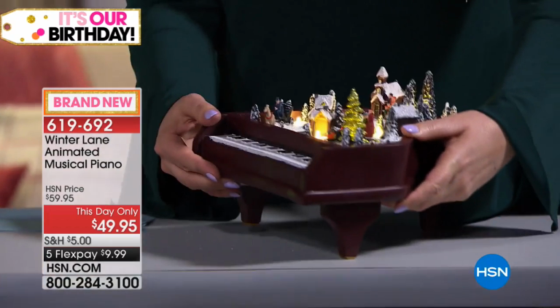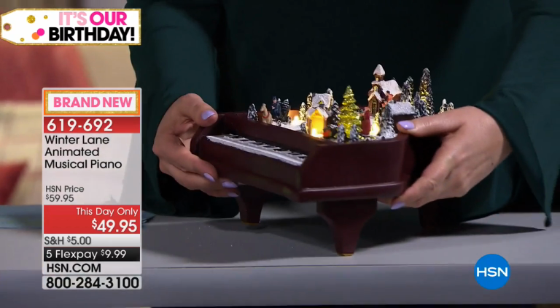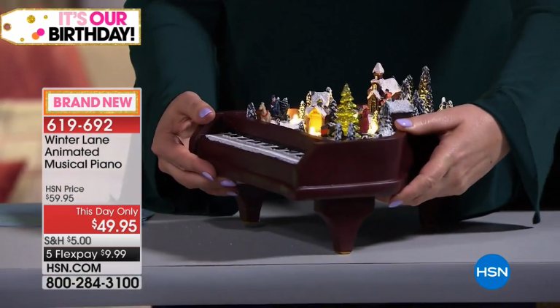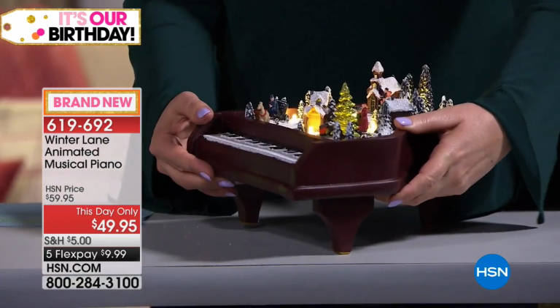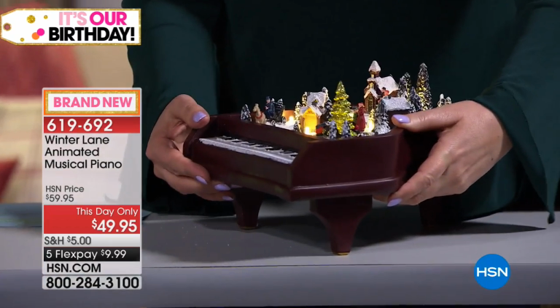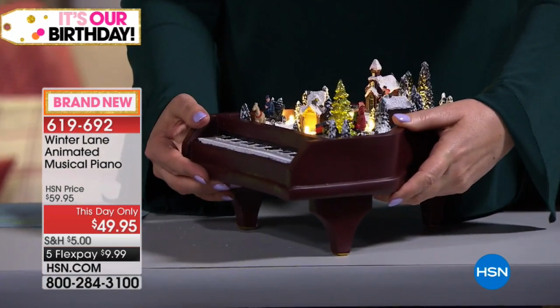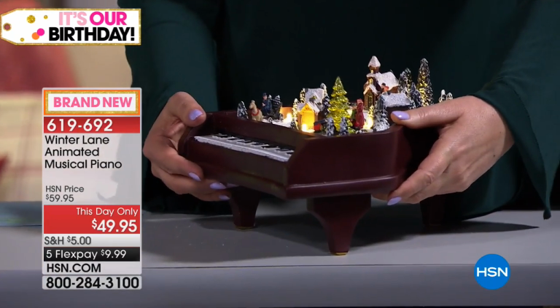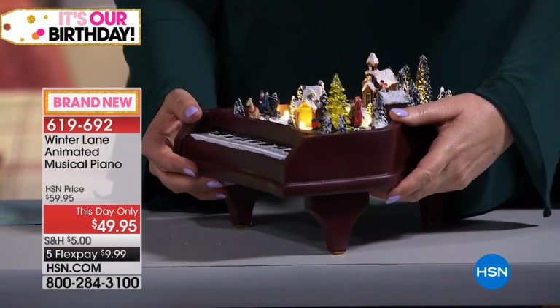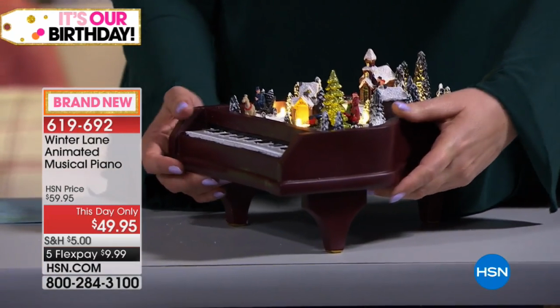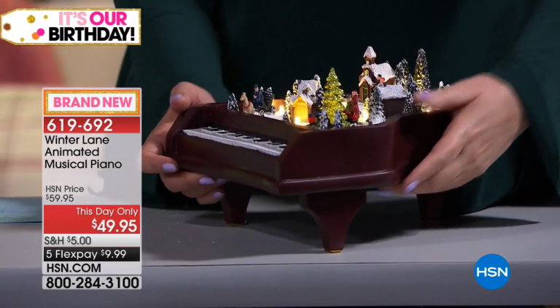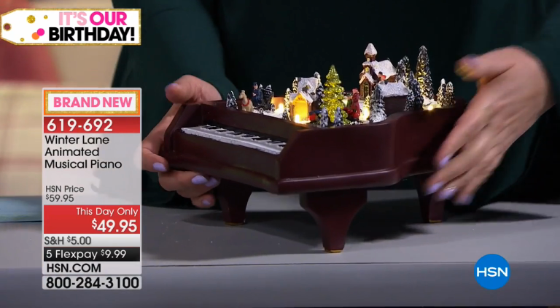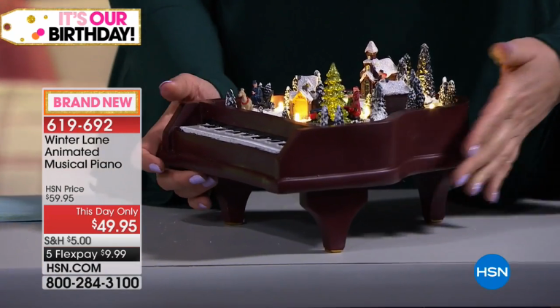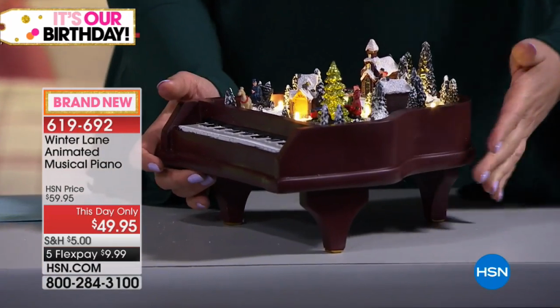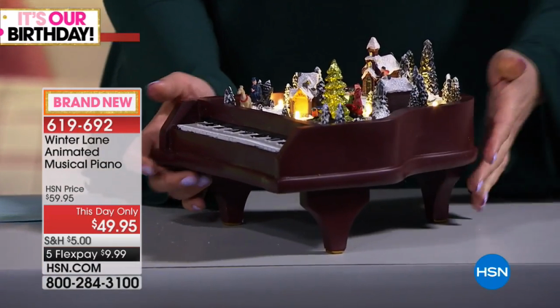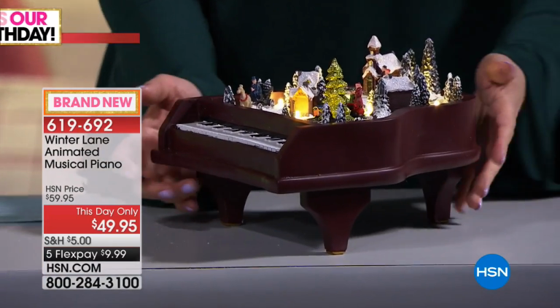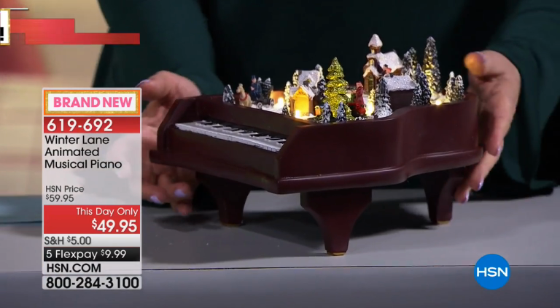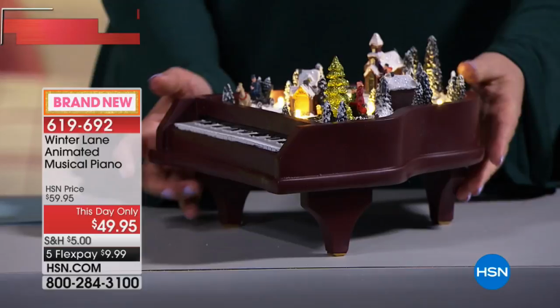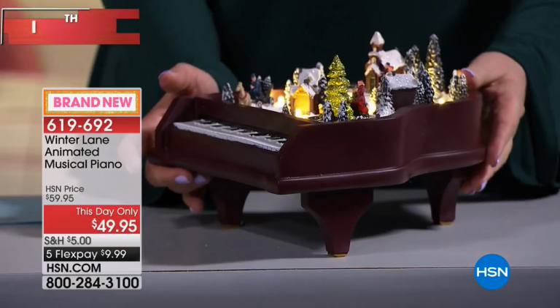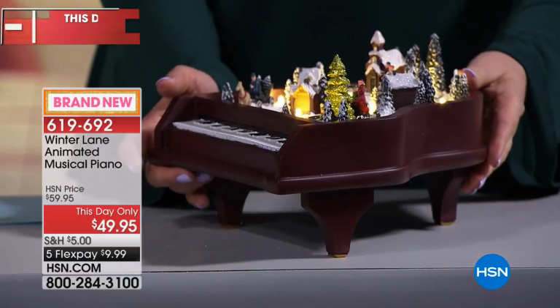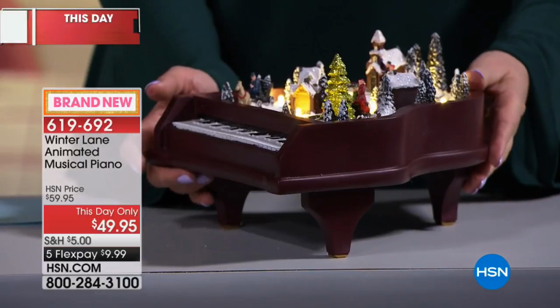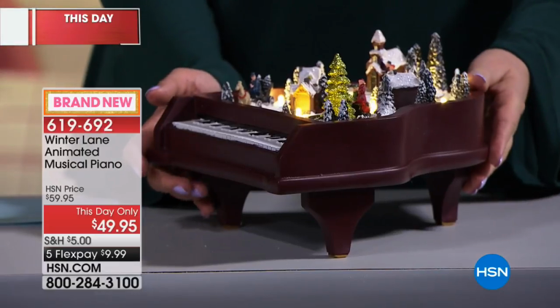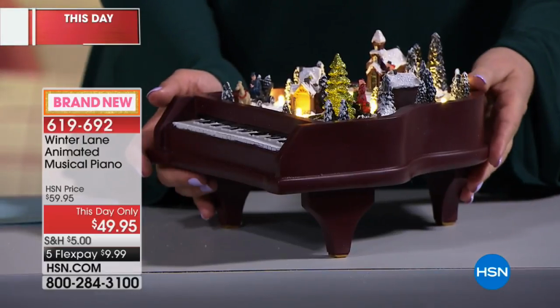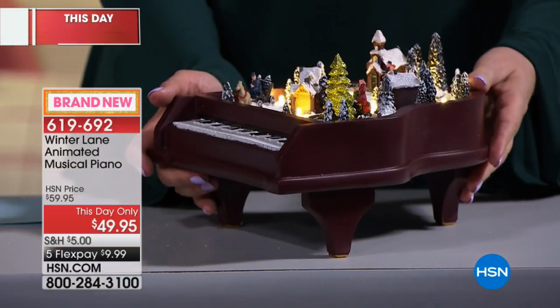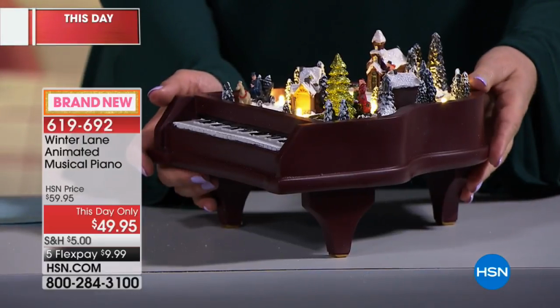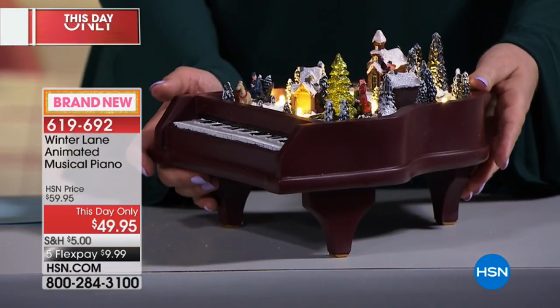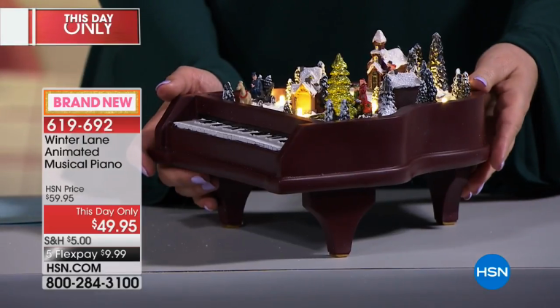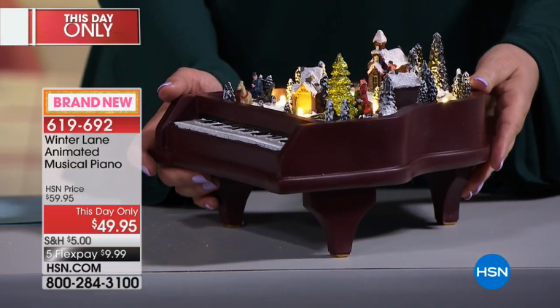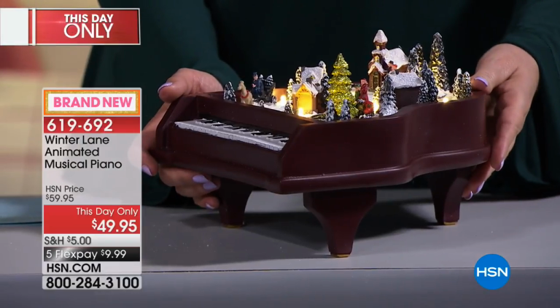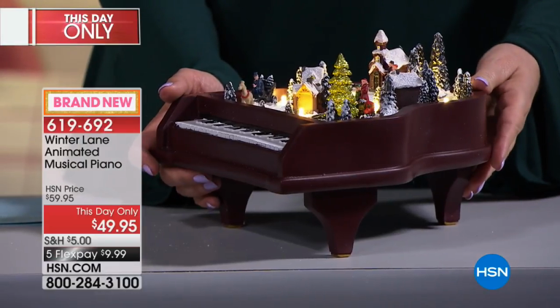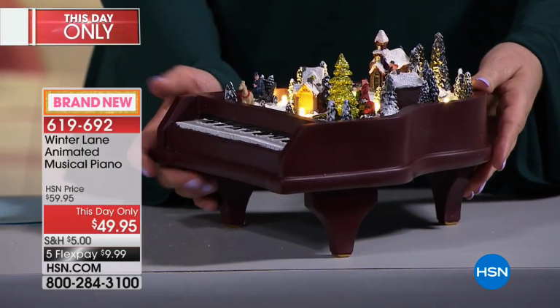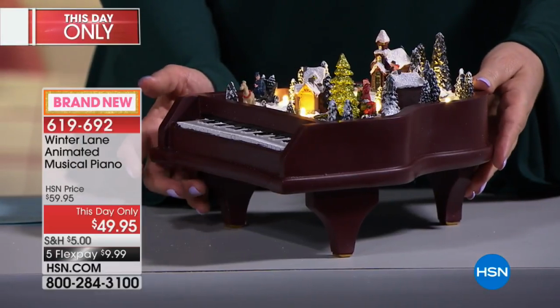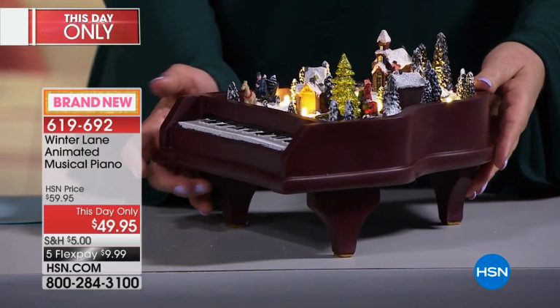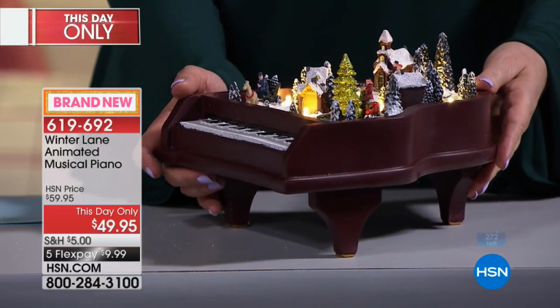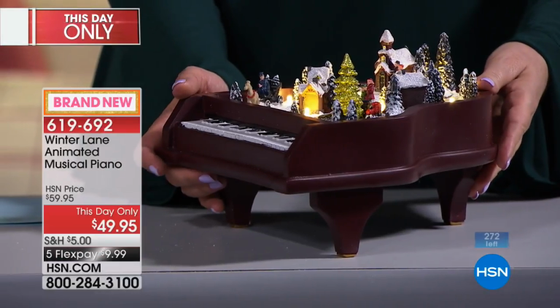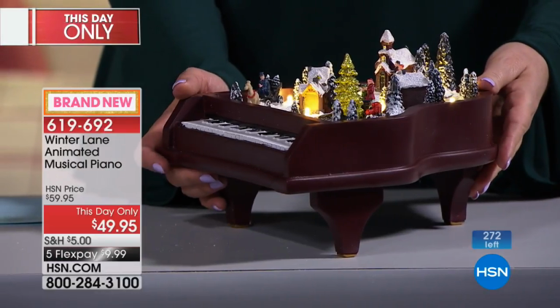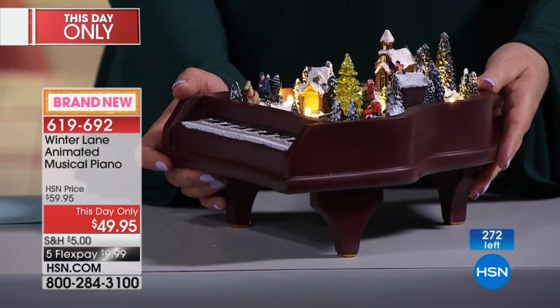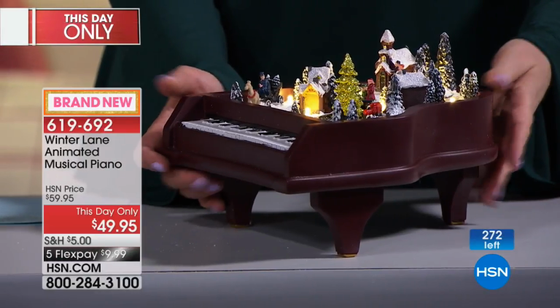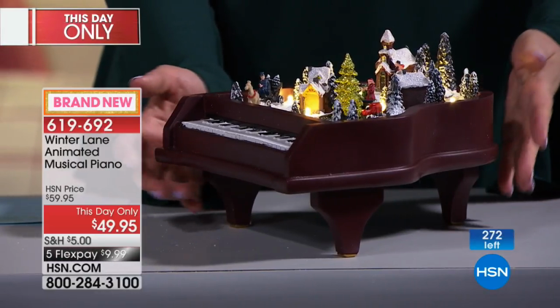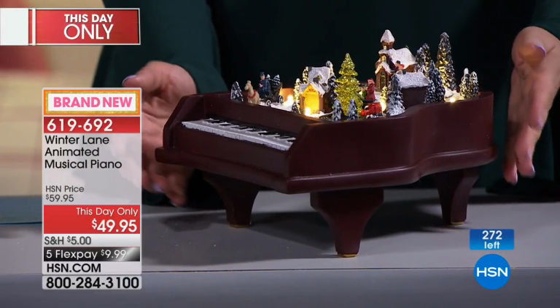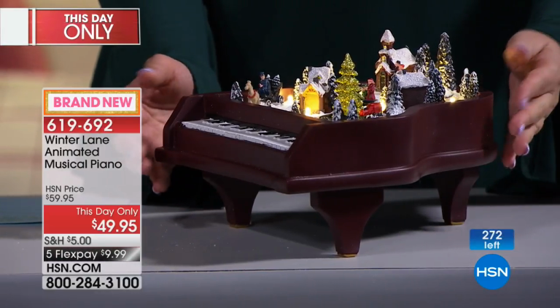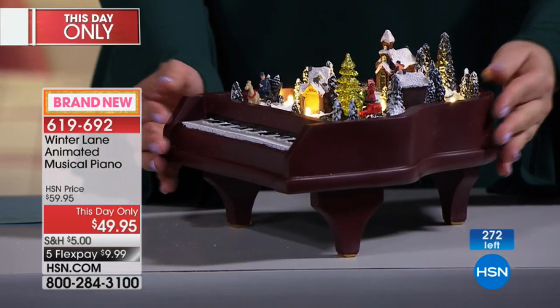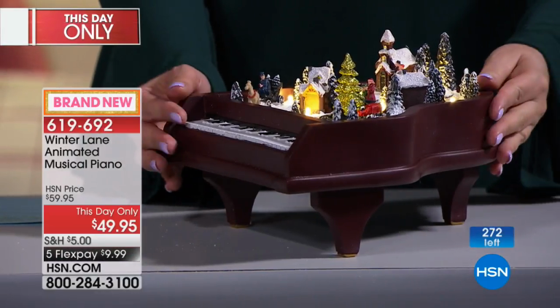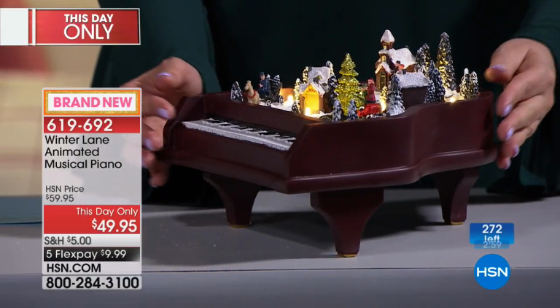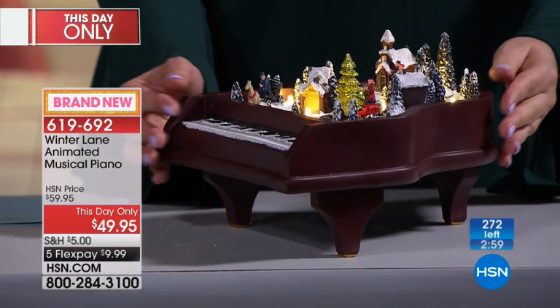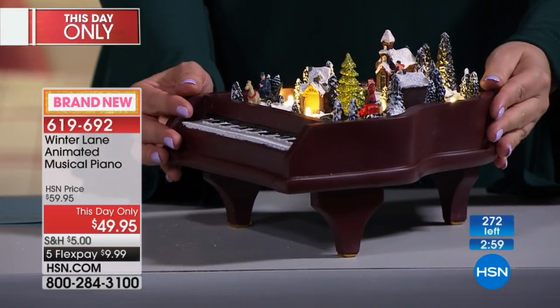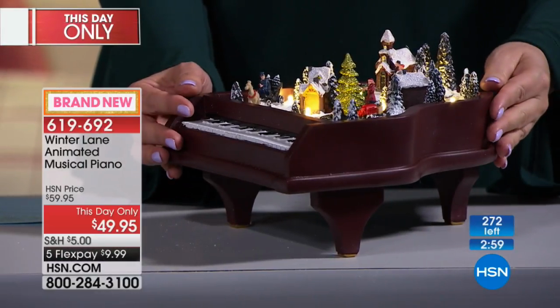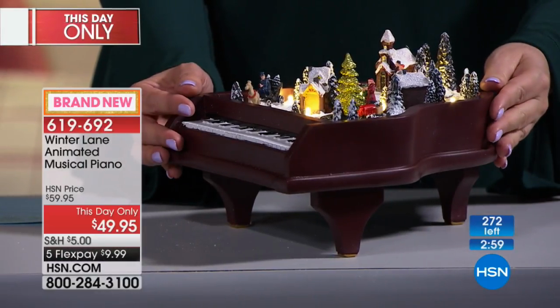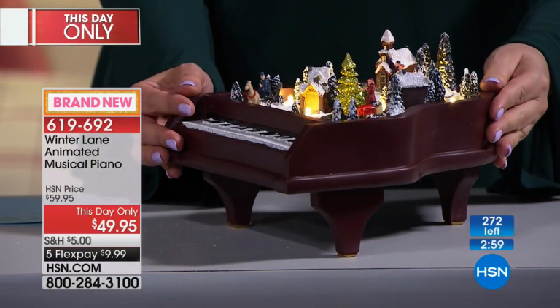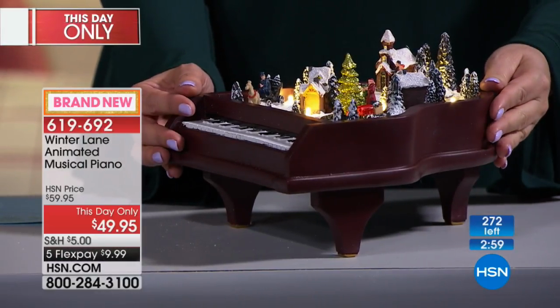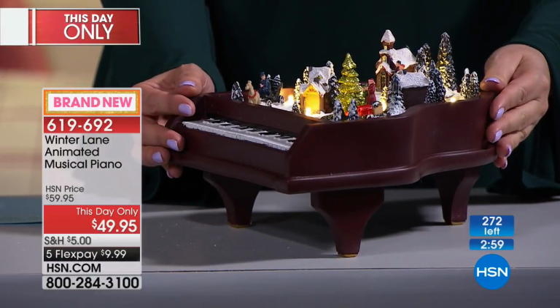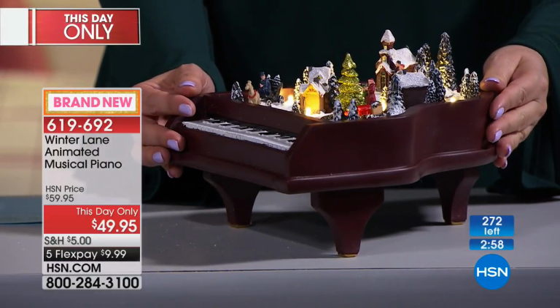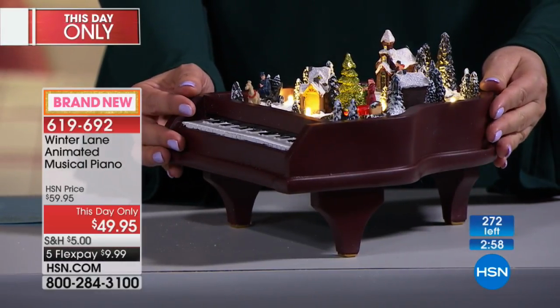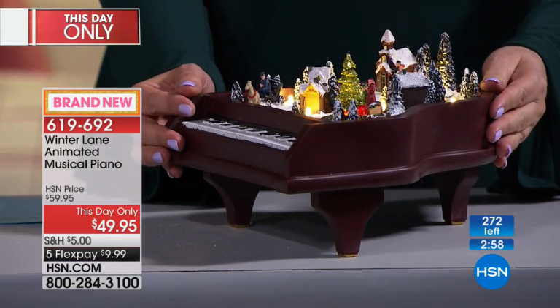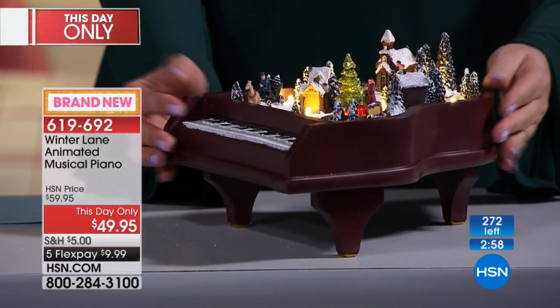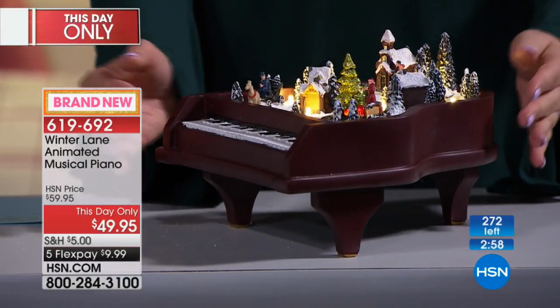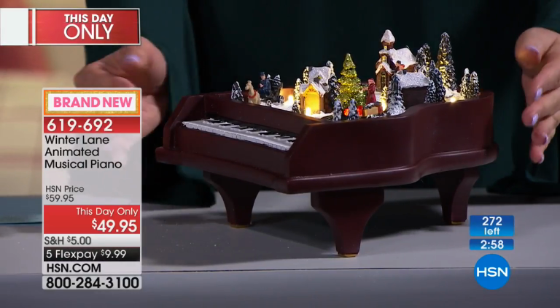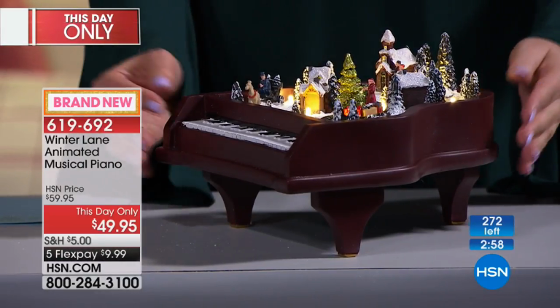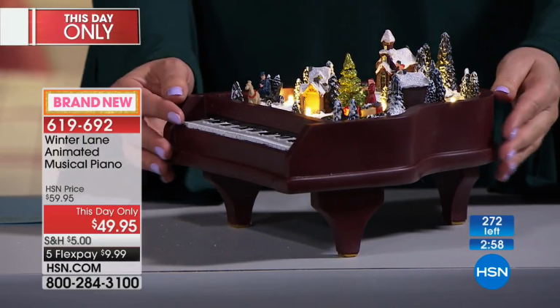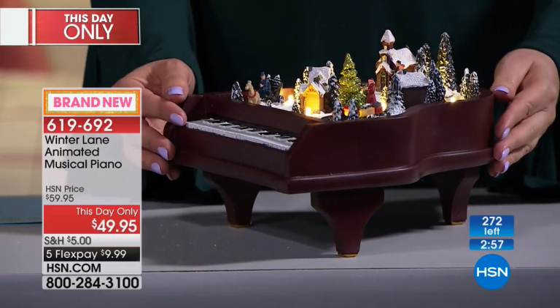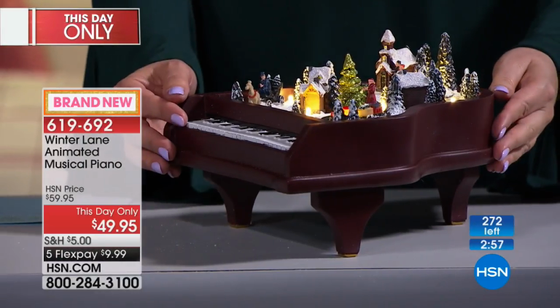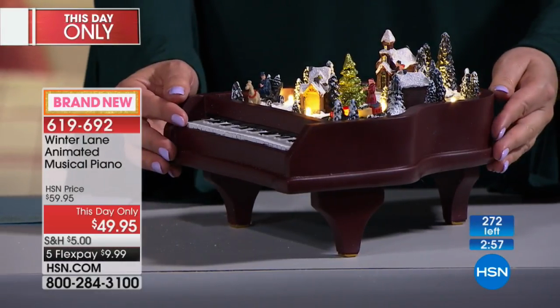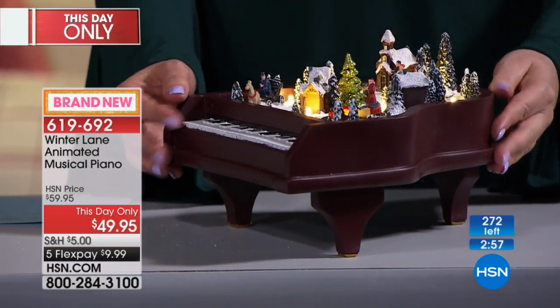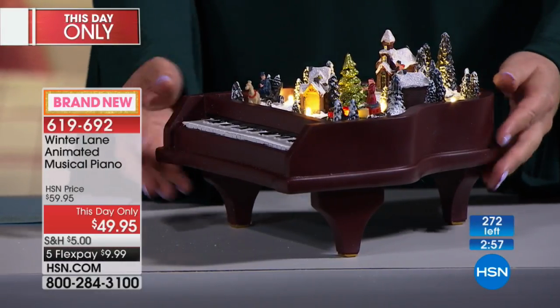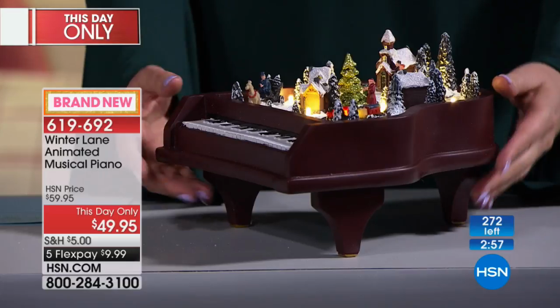Now it takes batteries — three AA batteries, excuse me — and they're included.